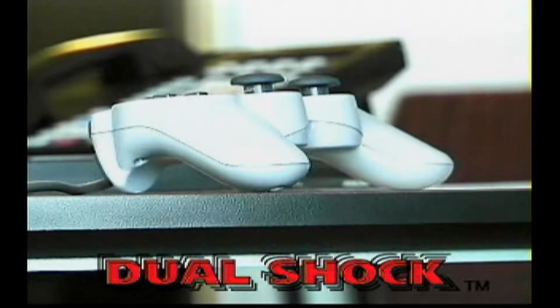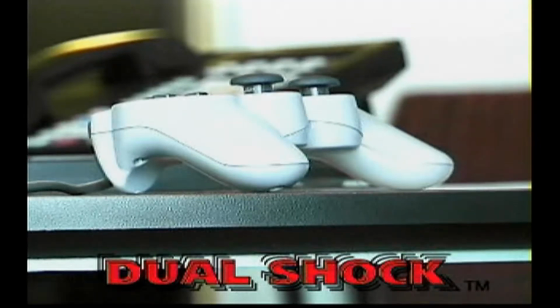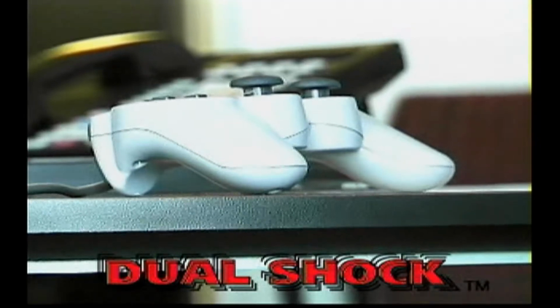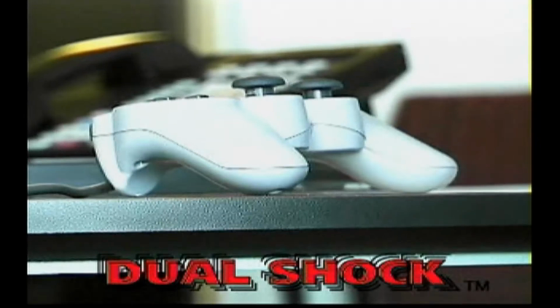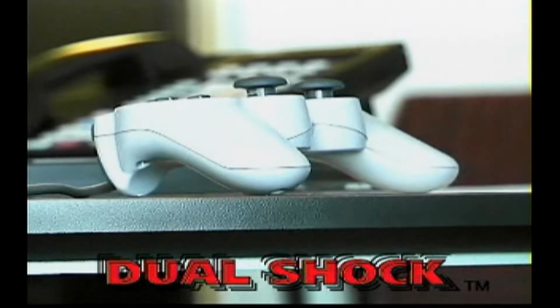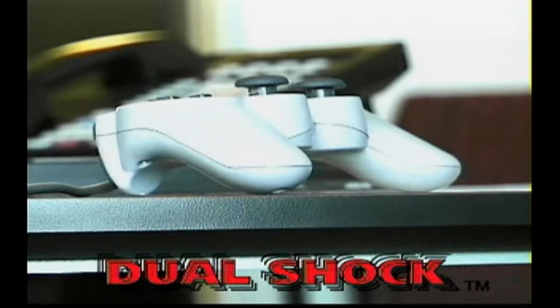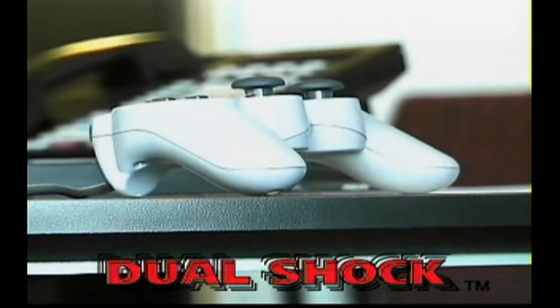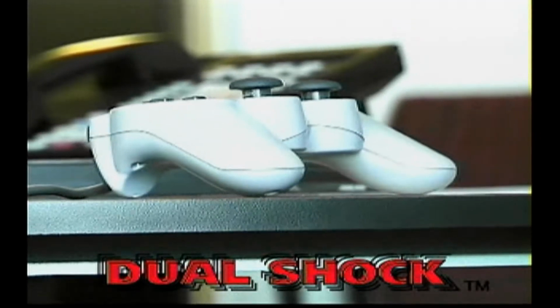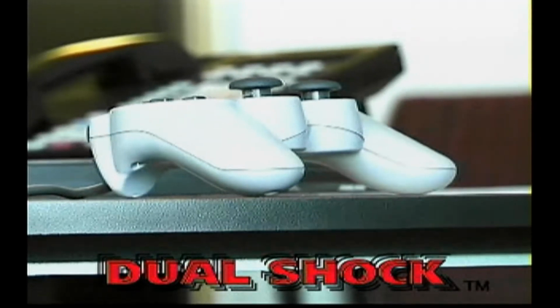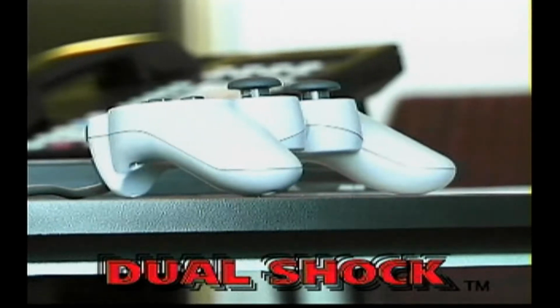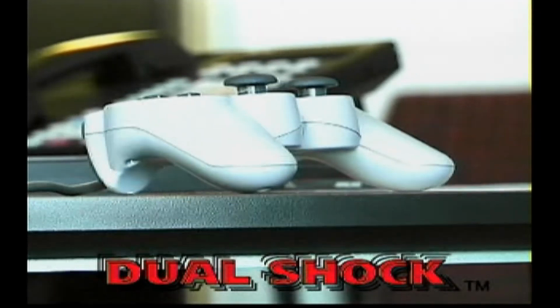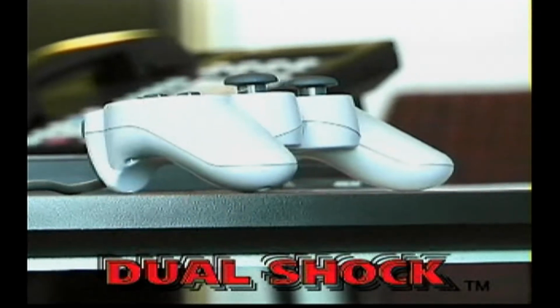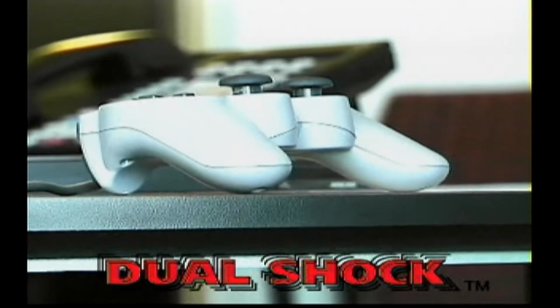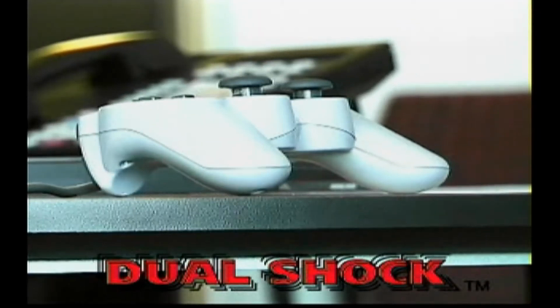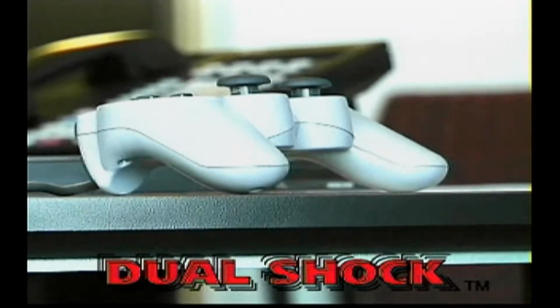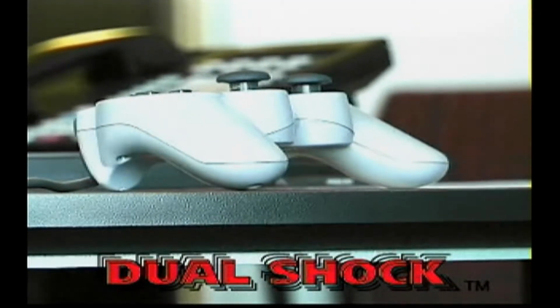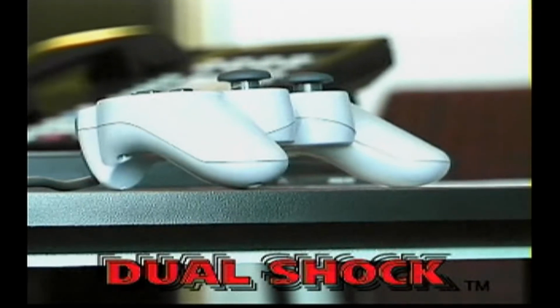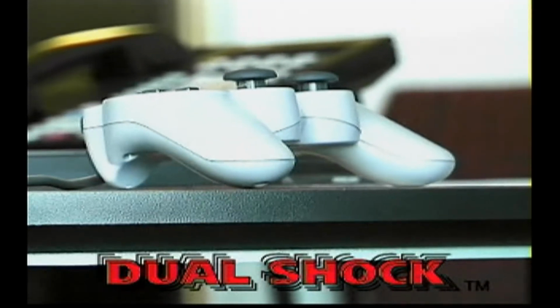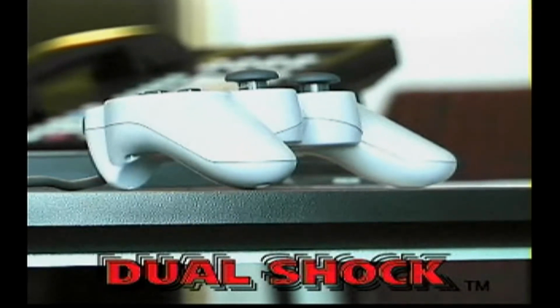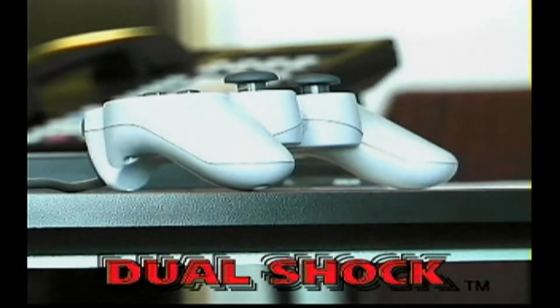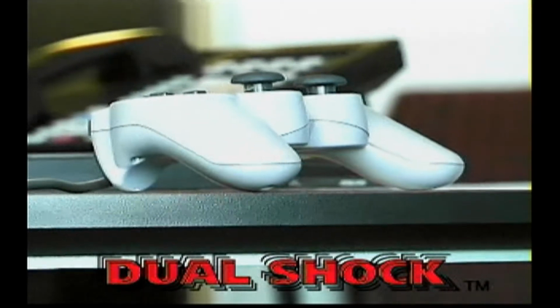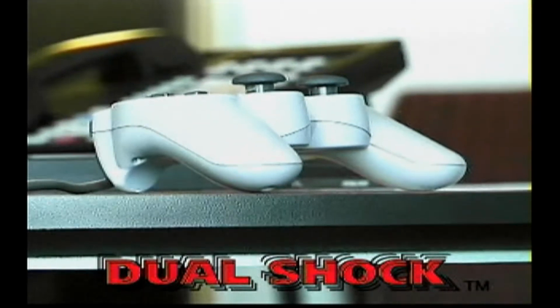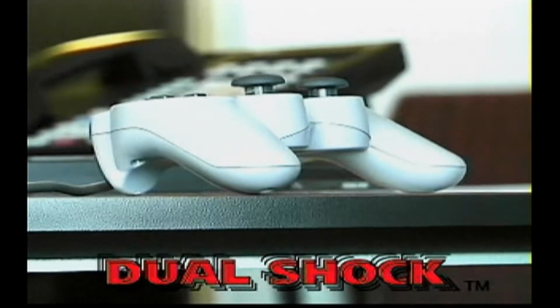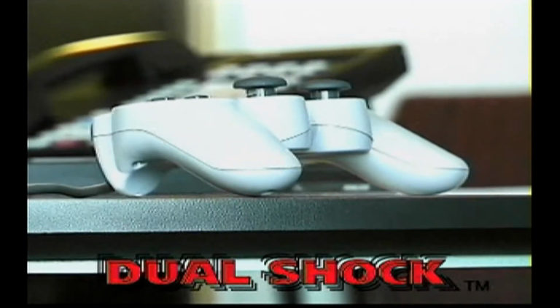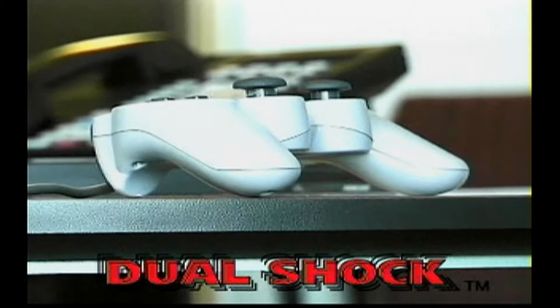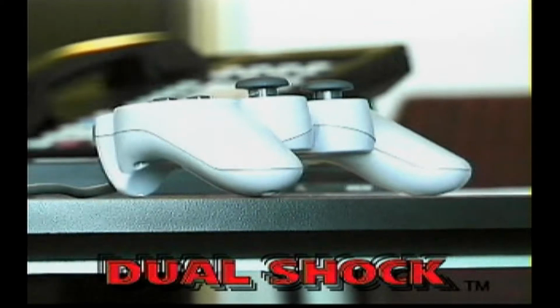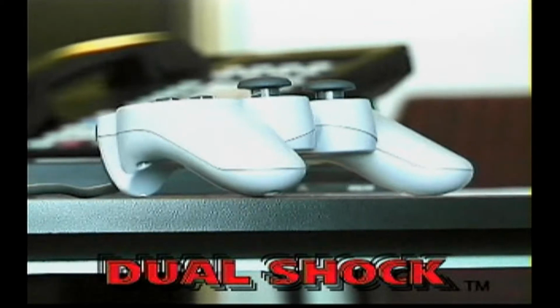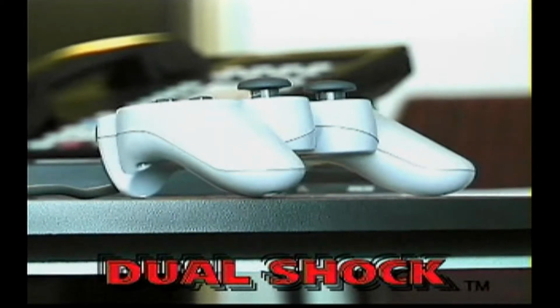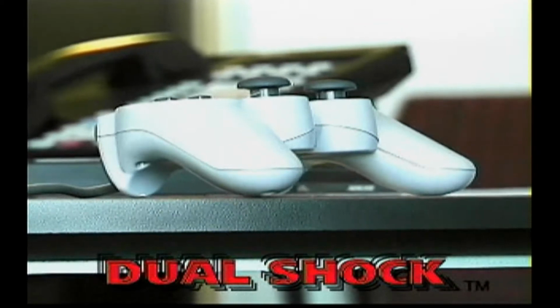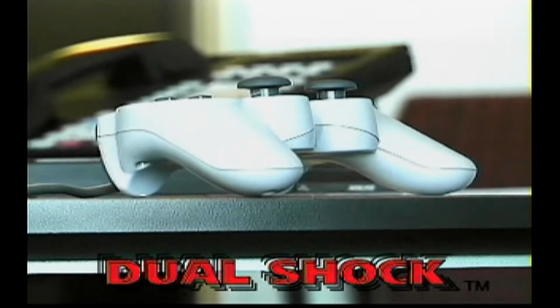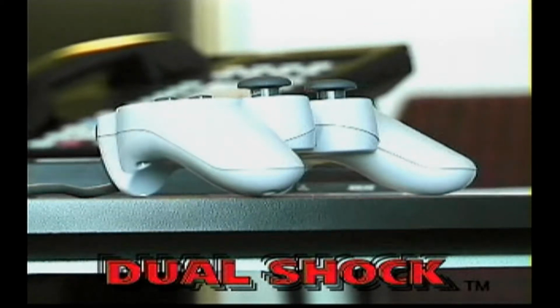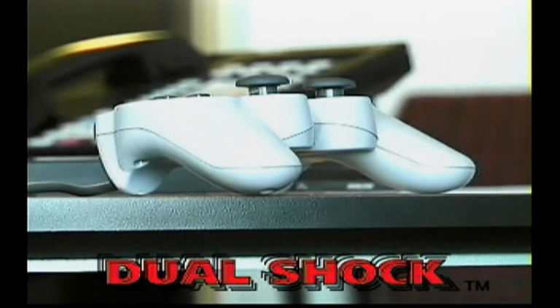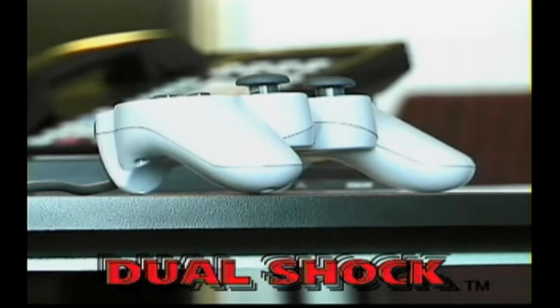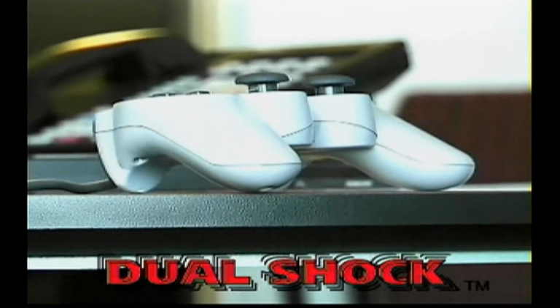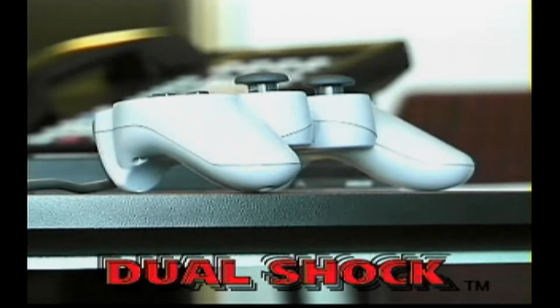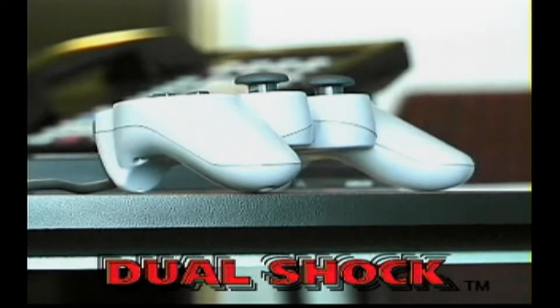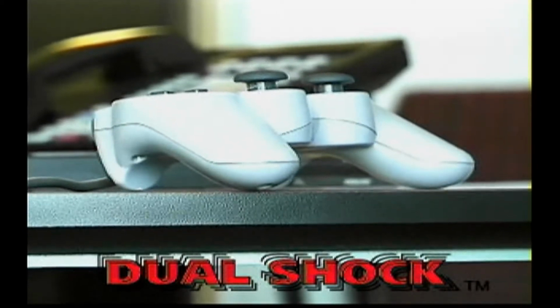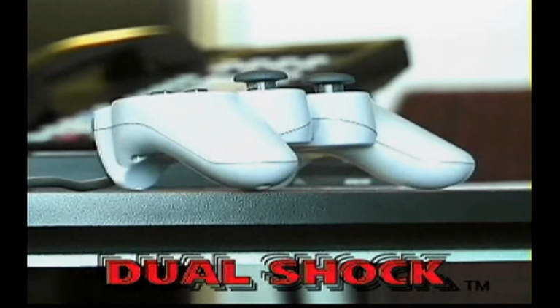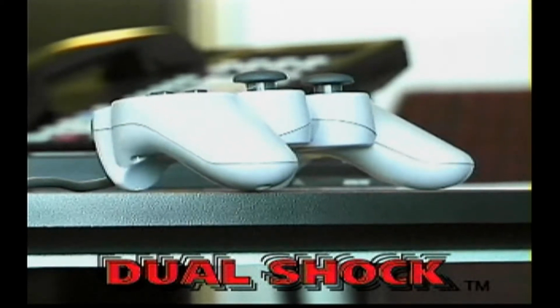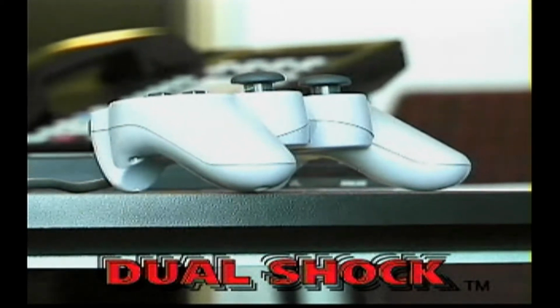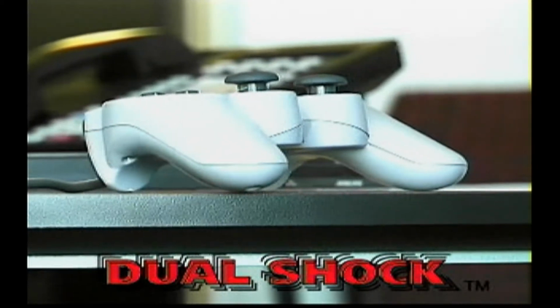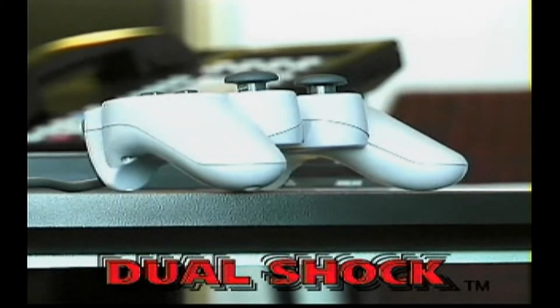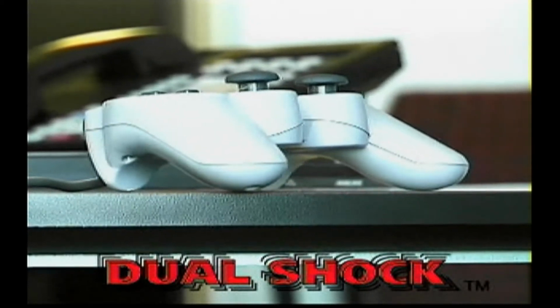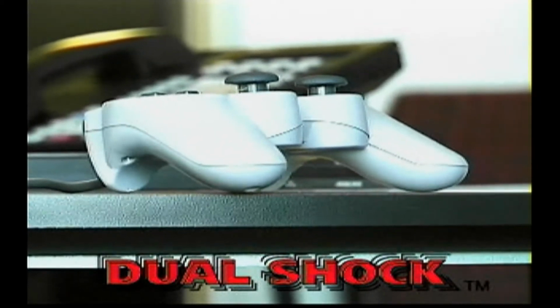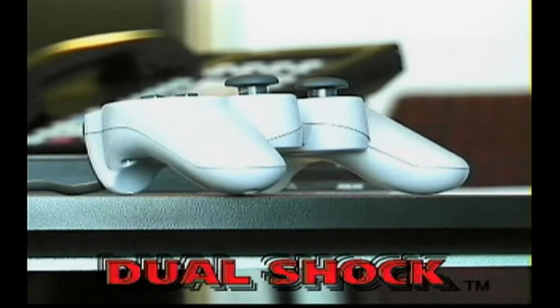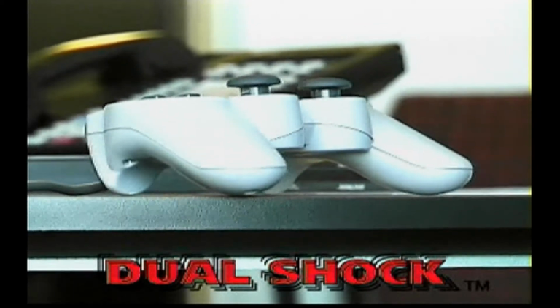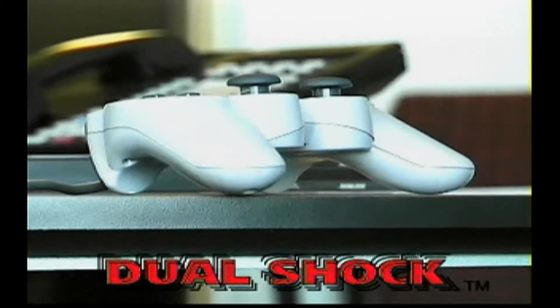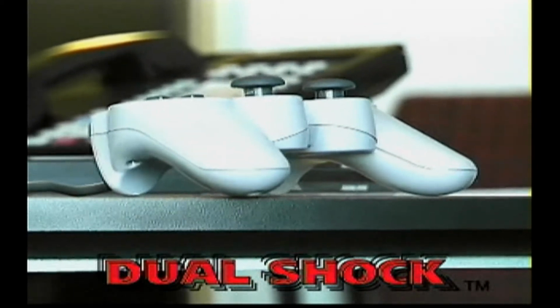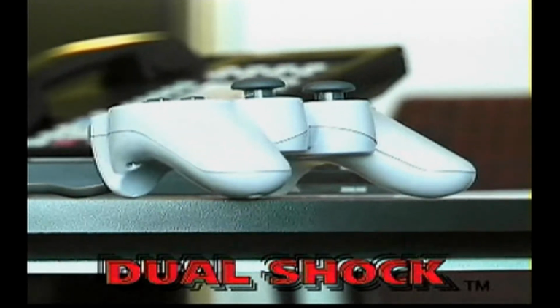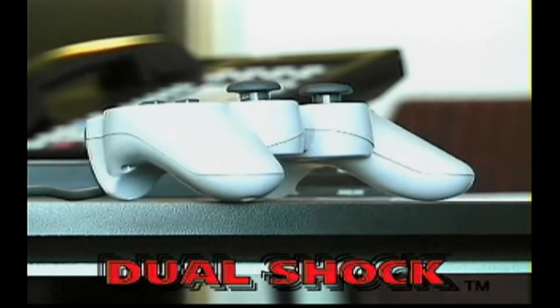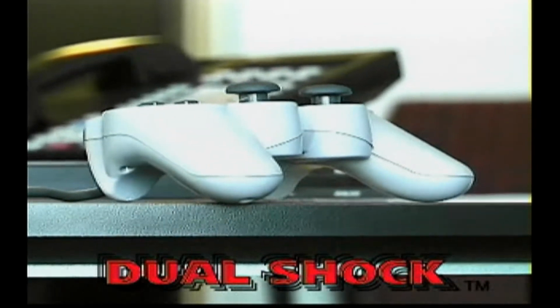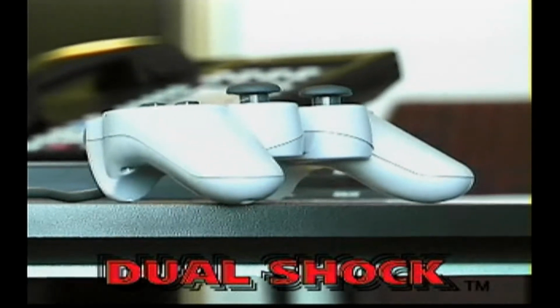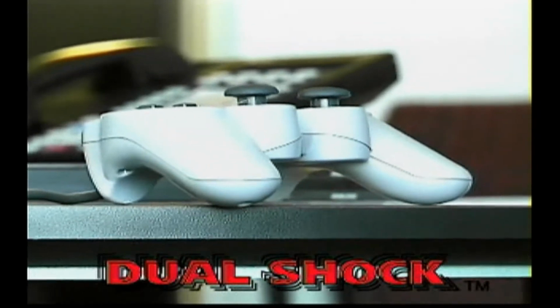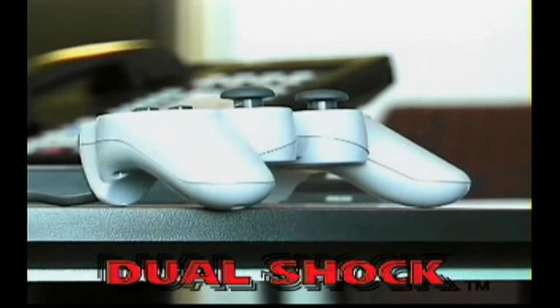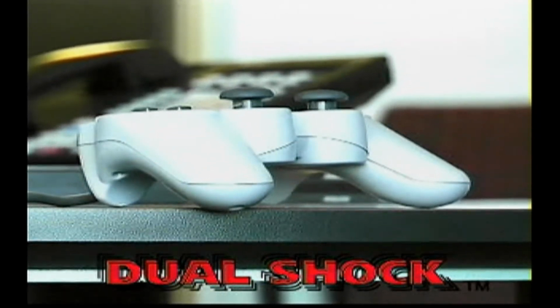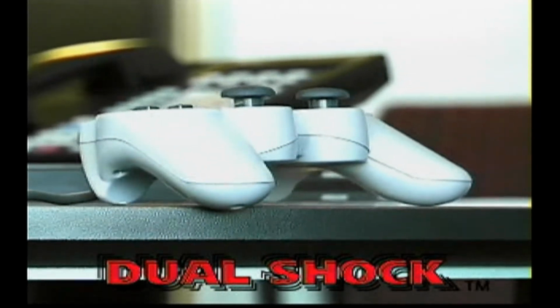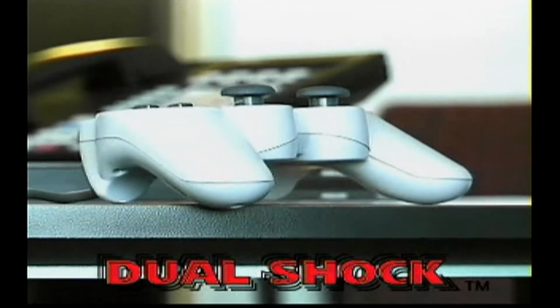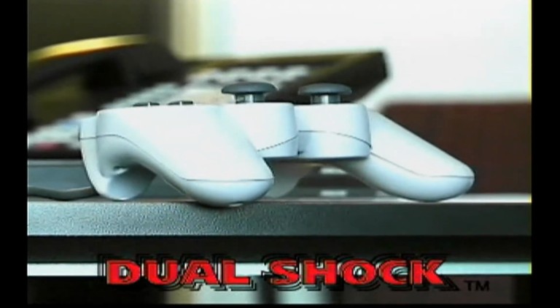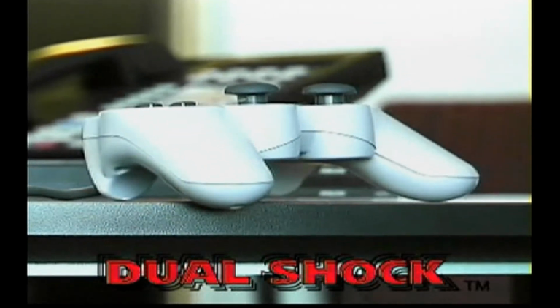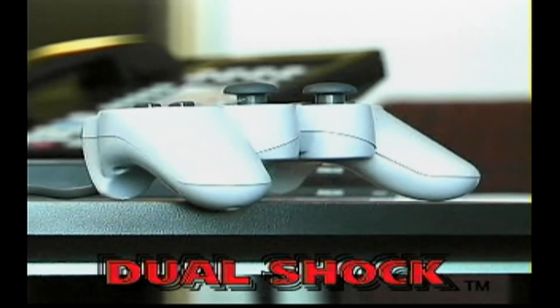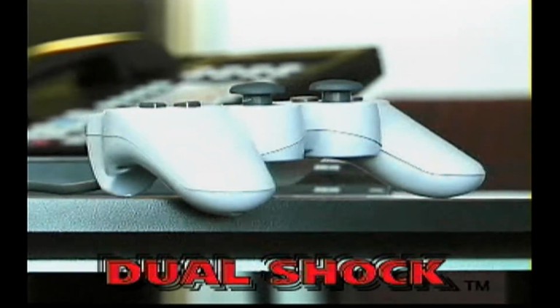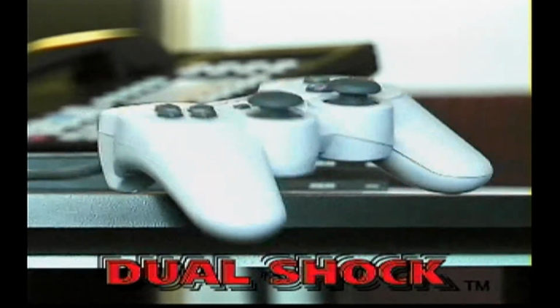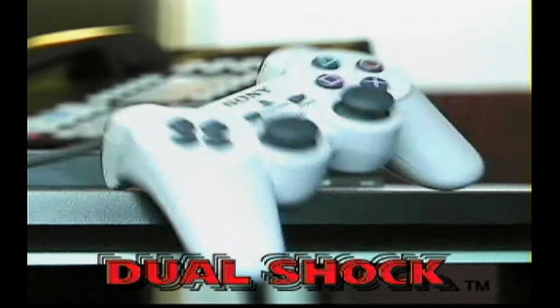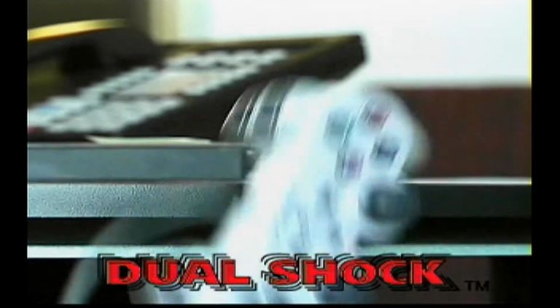The controller is standard with all new consoles — it's a must-have addition to every gamer's PlayStation experience. Check it out. It rocks!